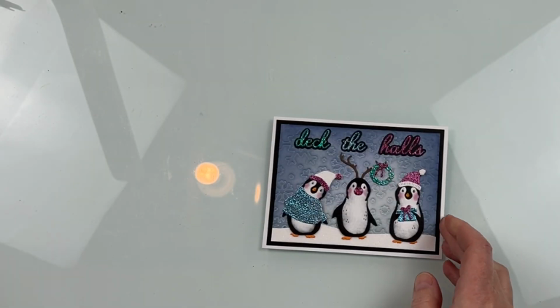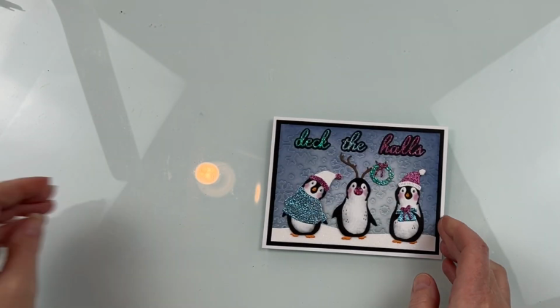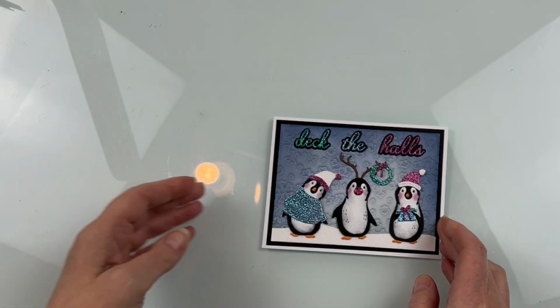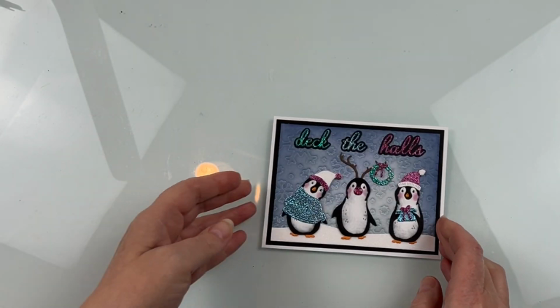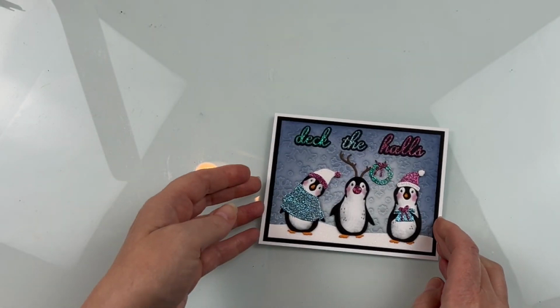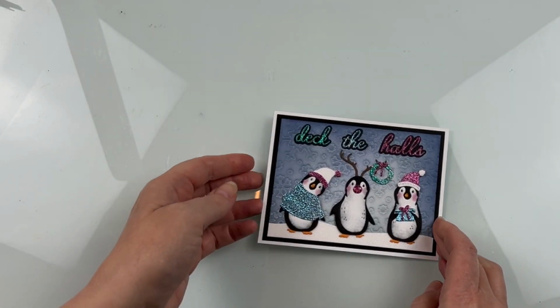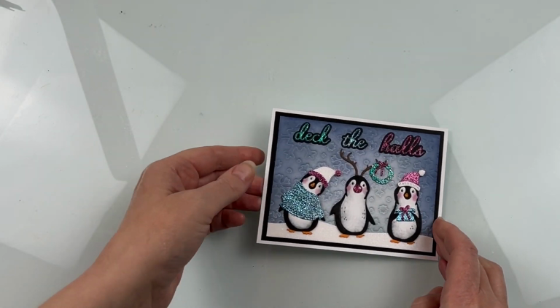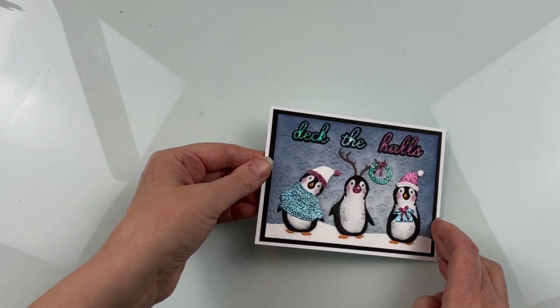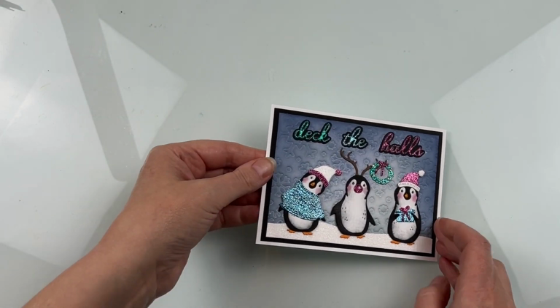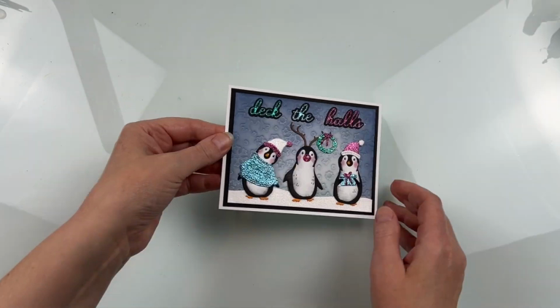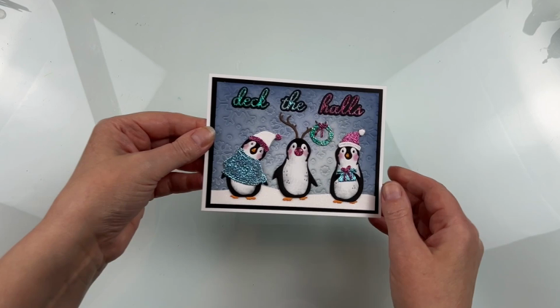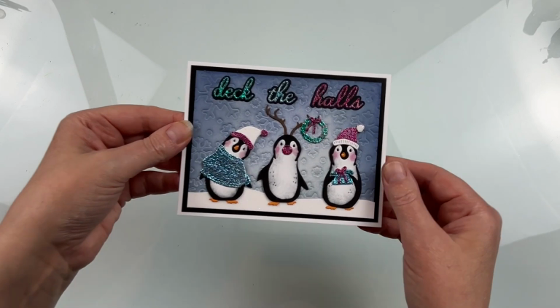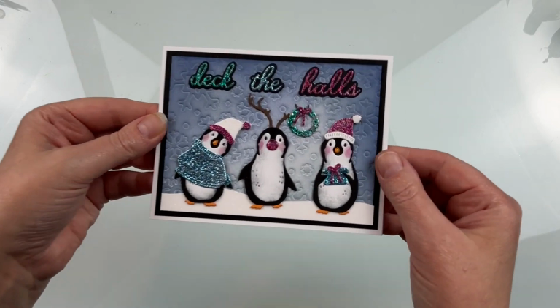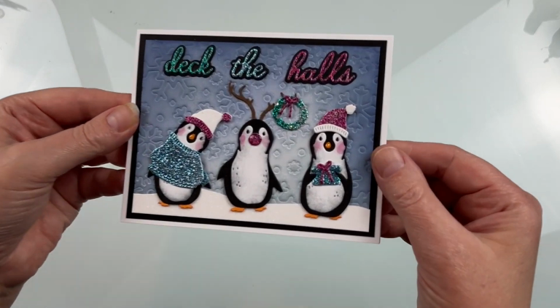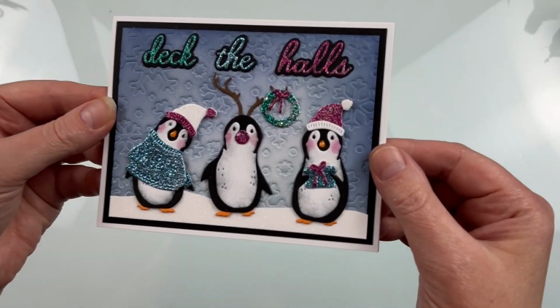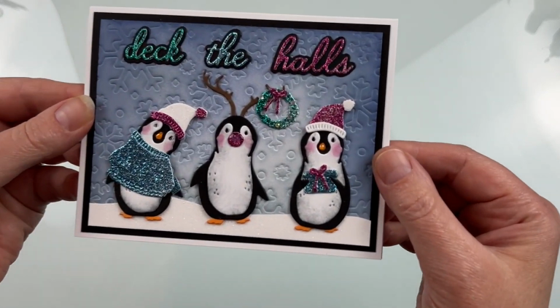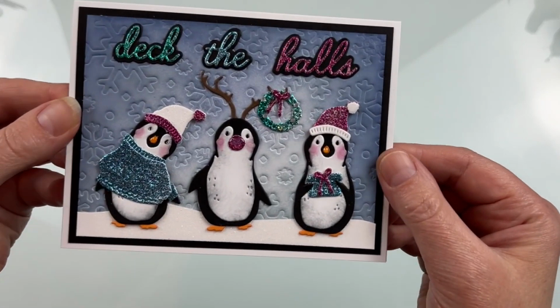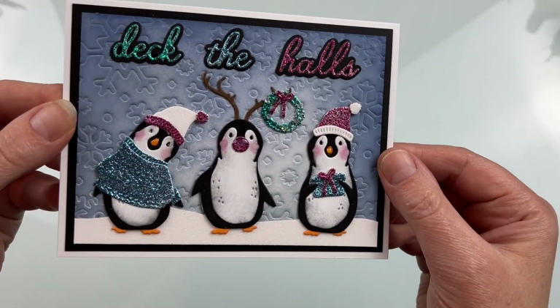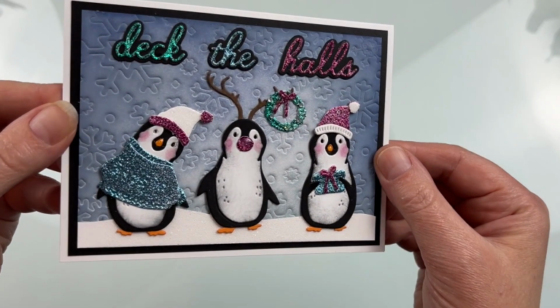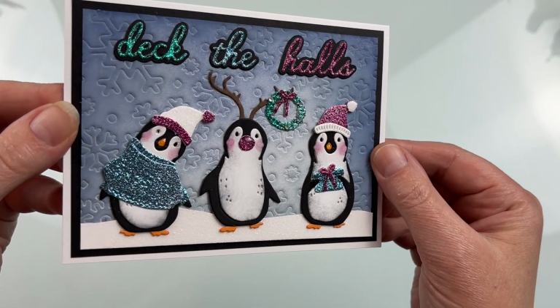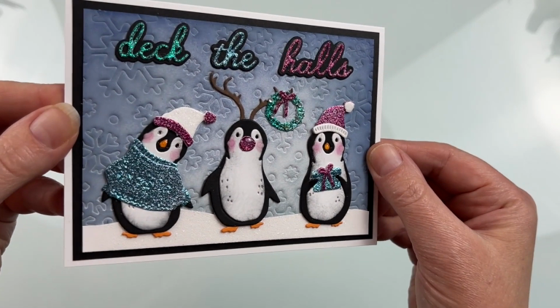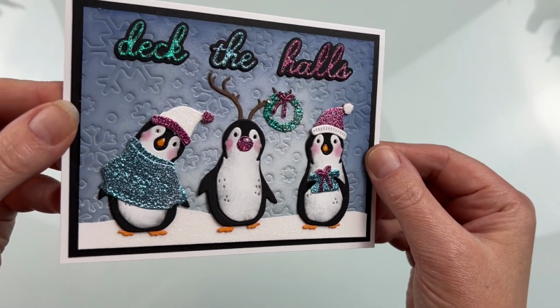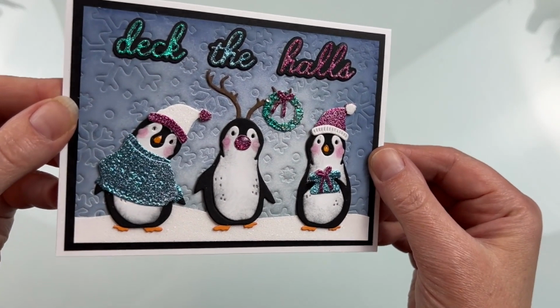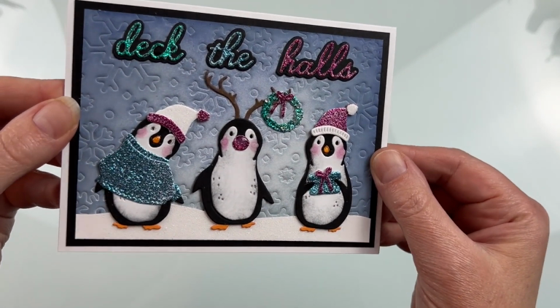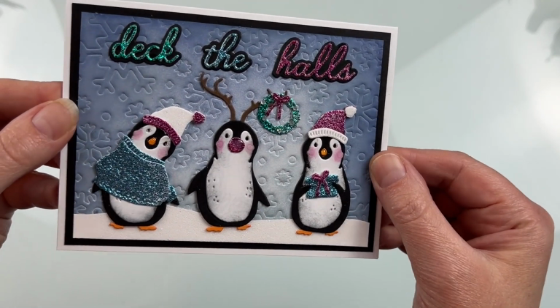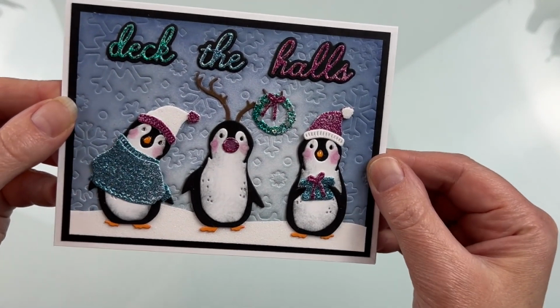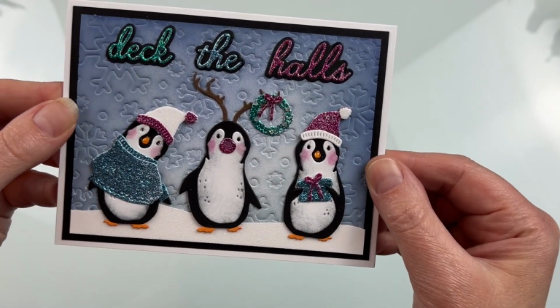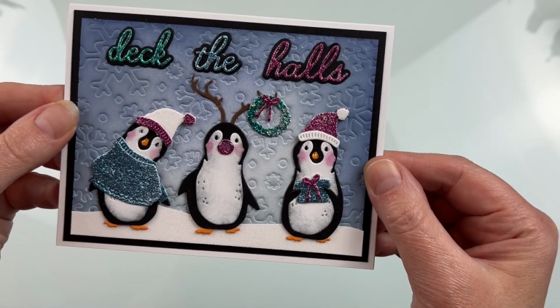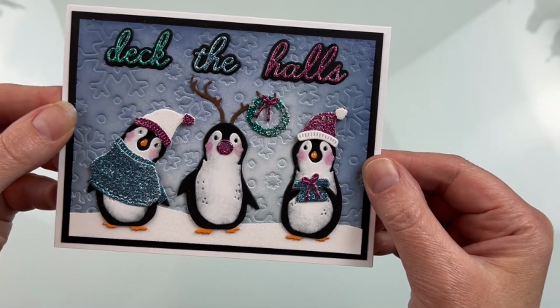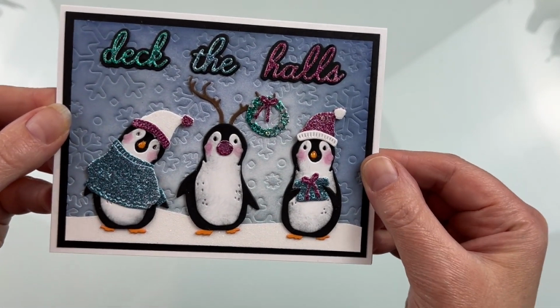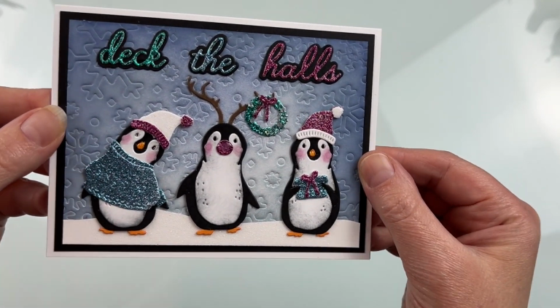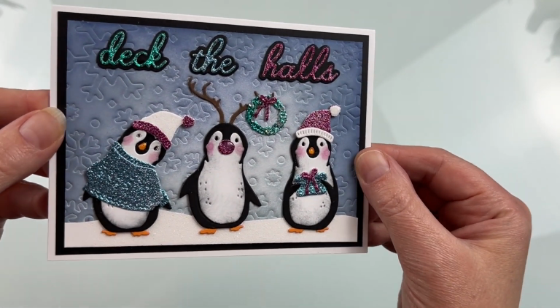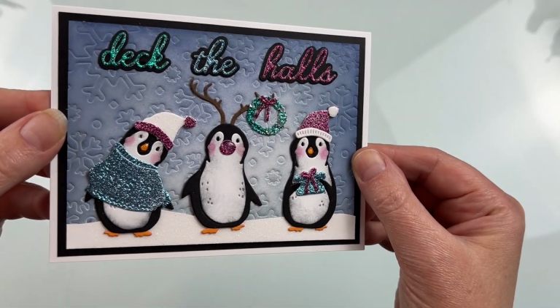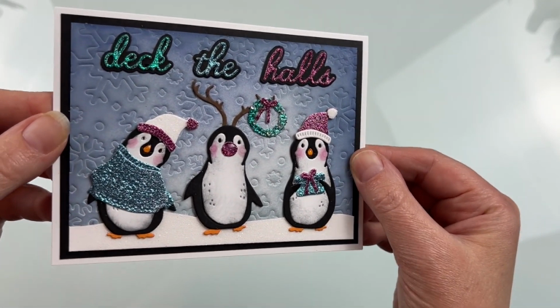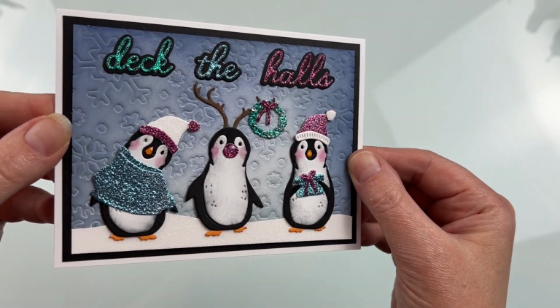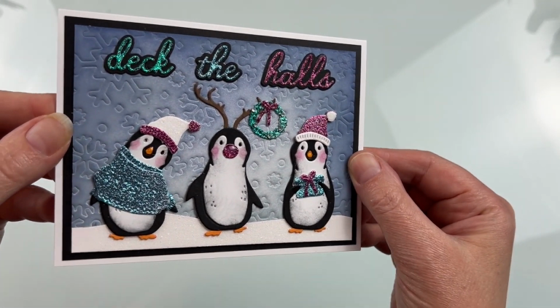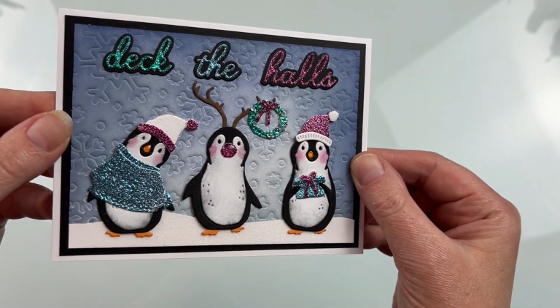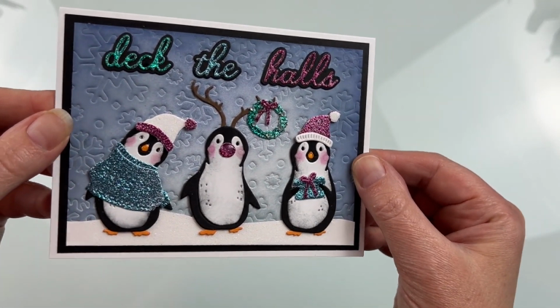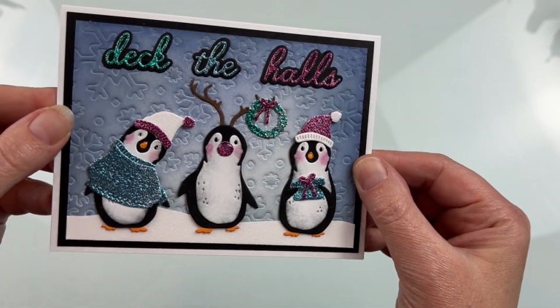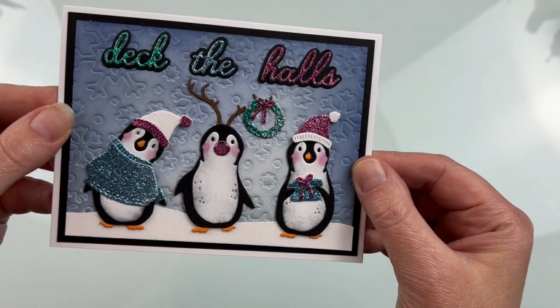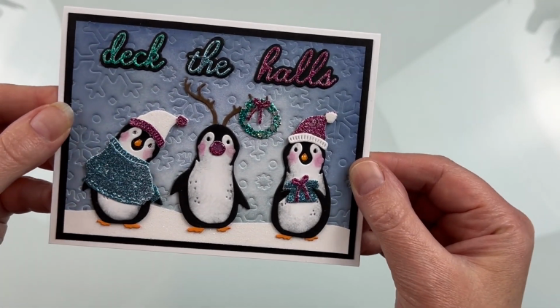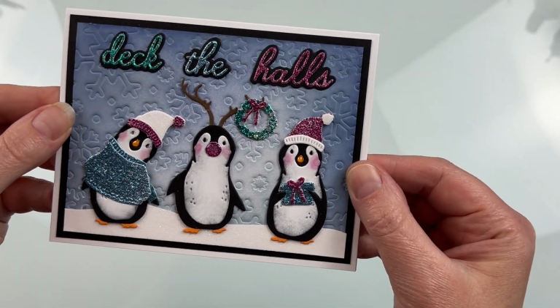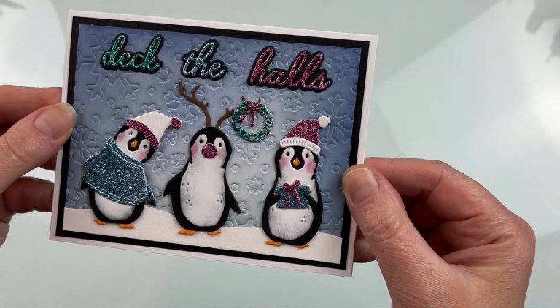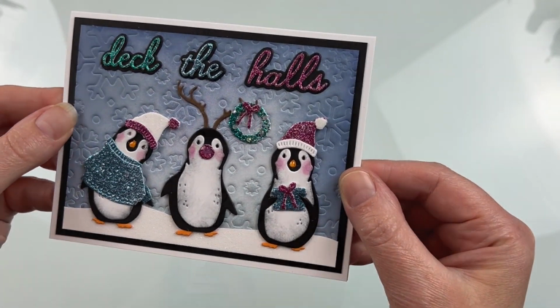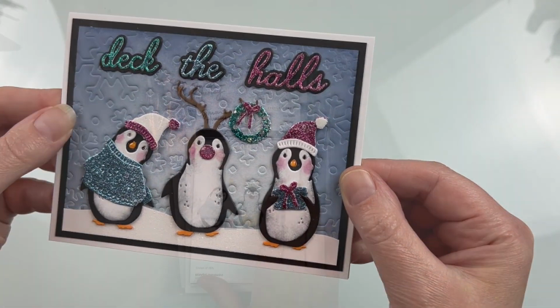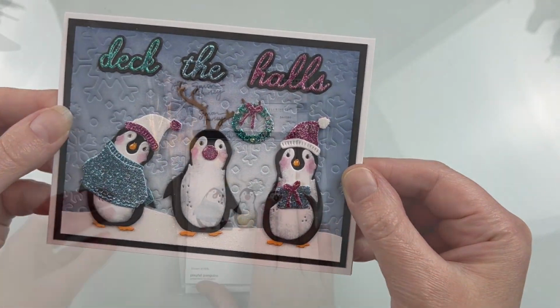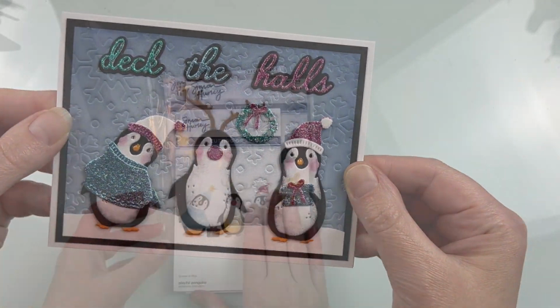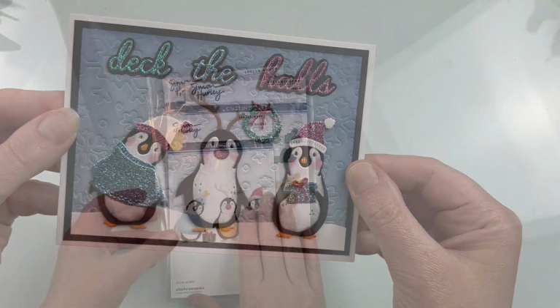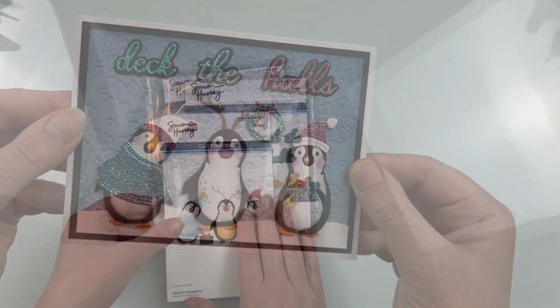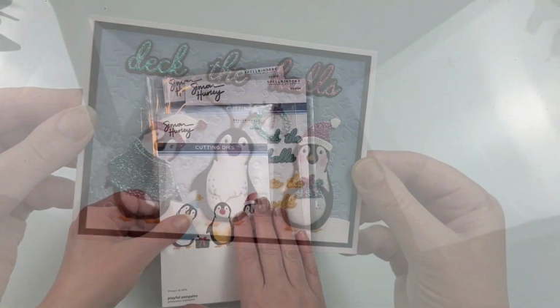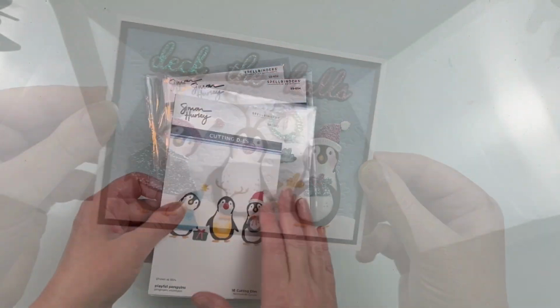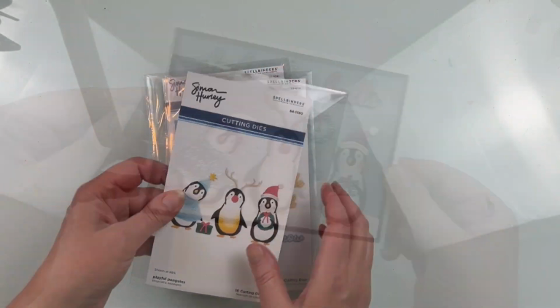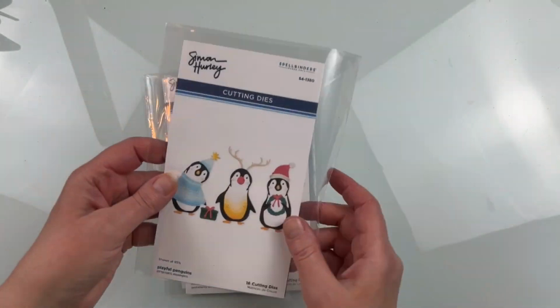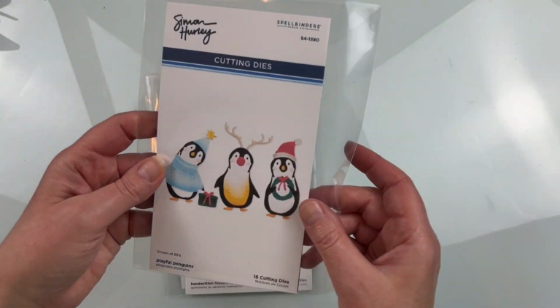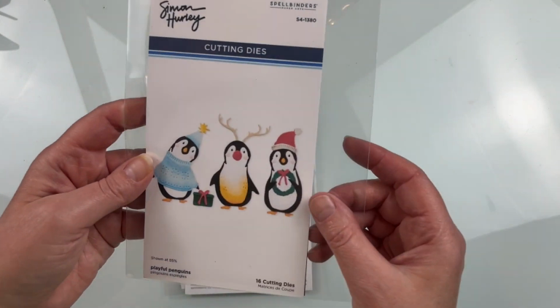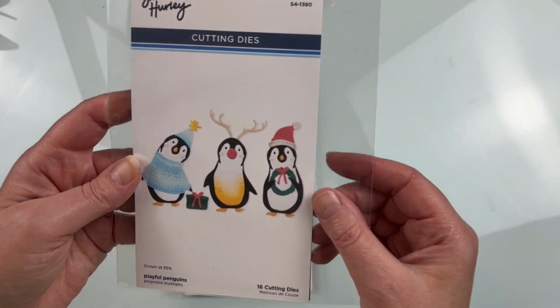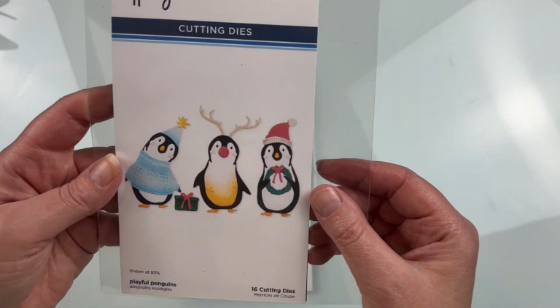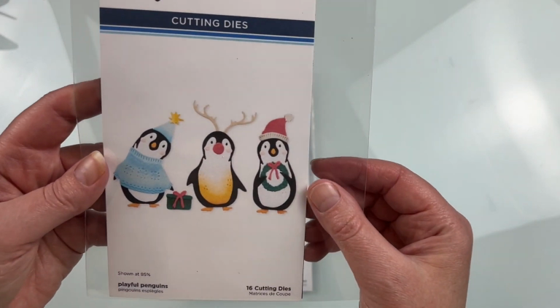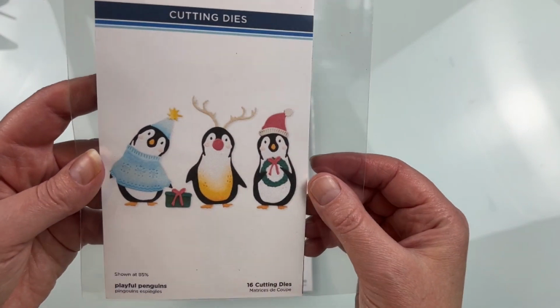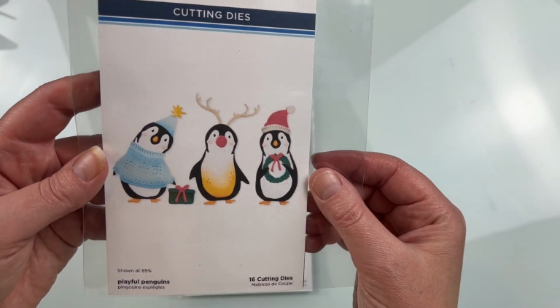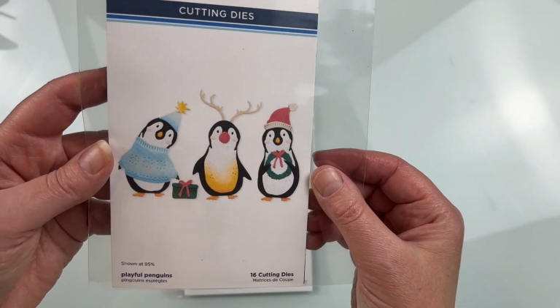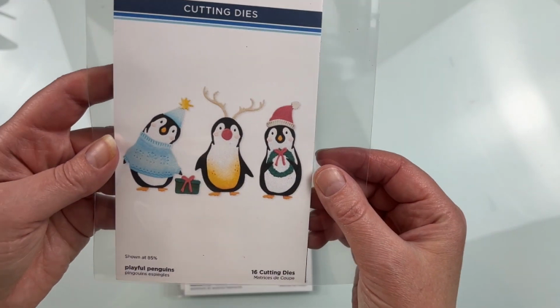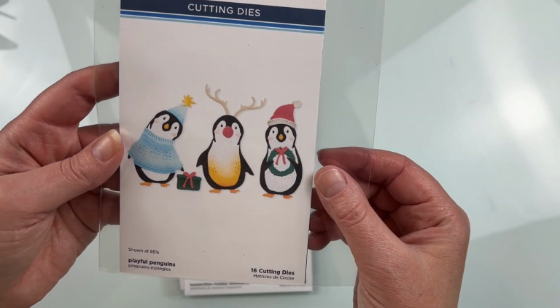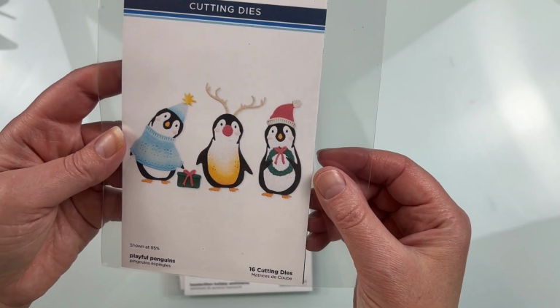These are such fun die cuts to play with and to assemble. I think they'd be really cute as embellishments on a scrapbook page as well.